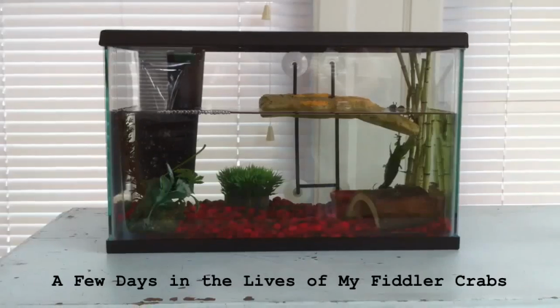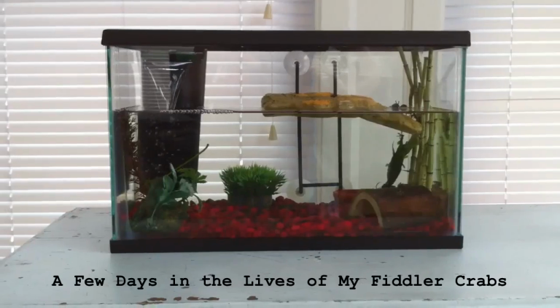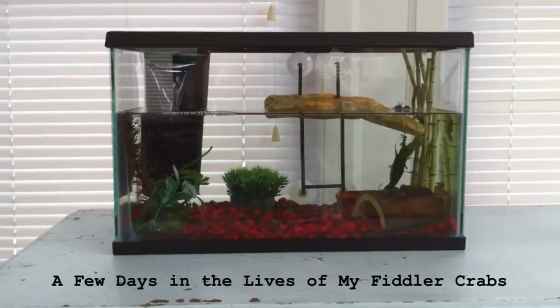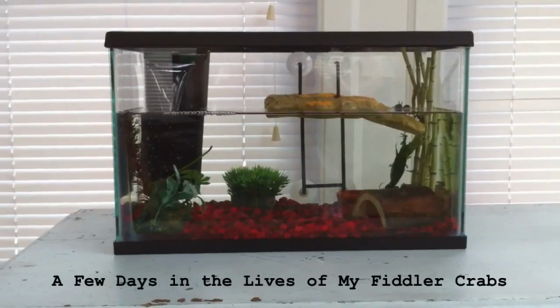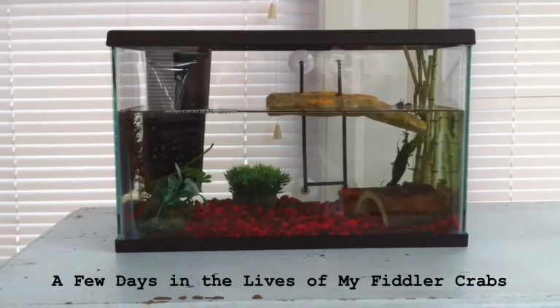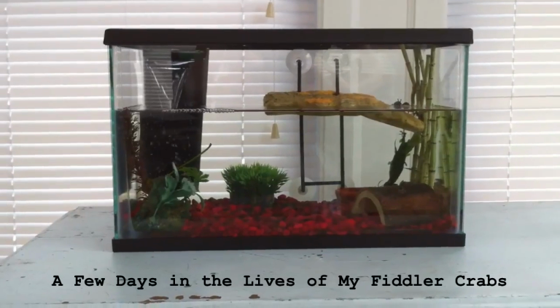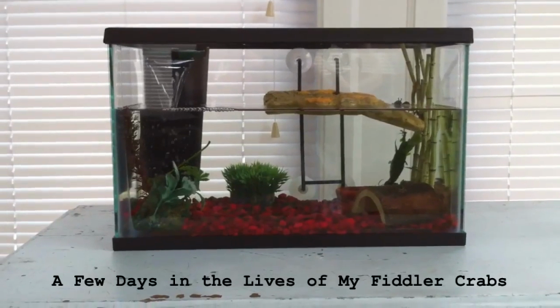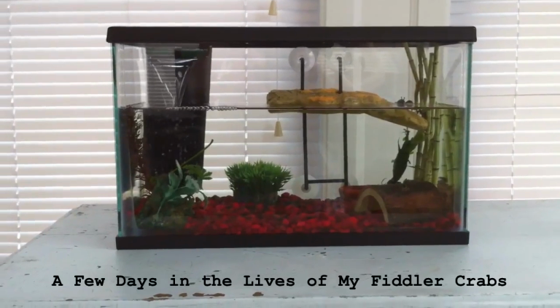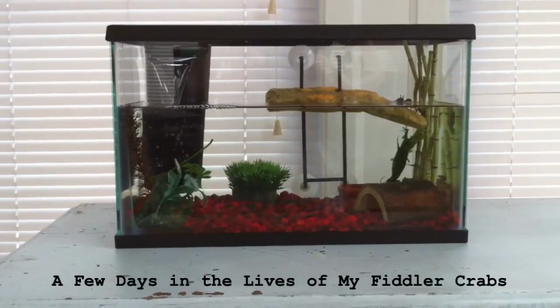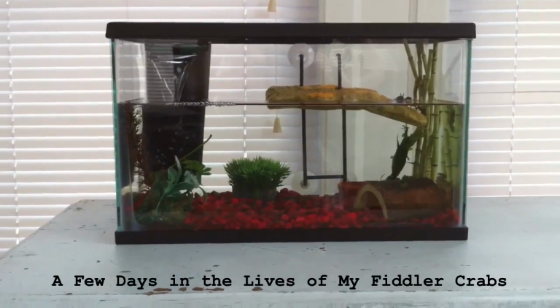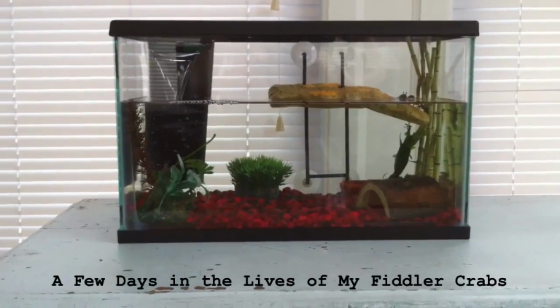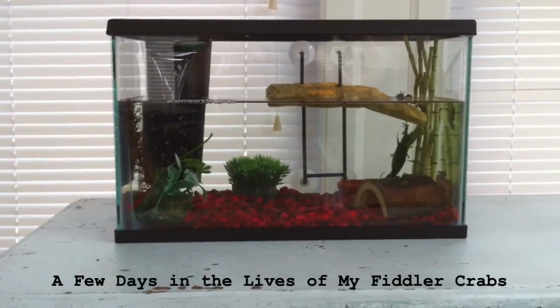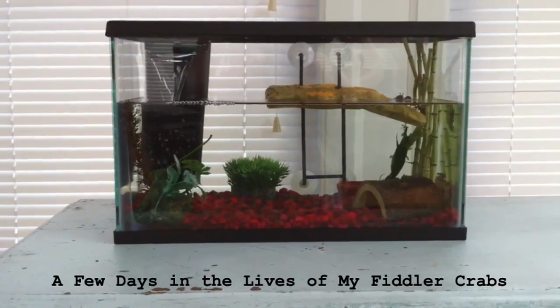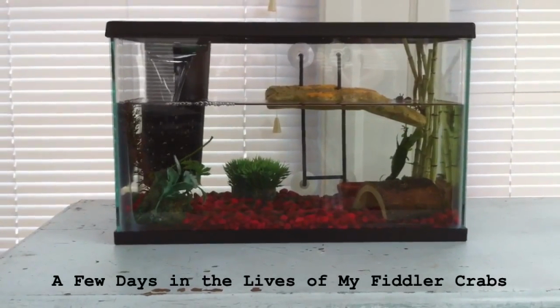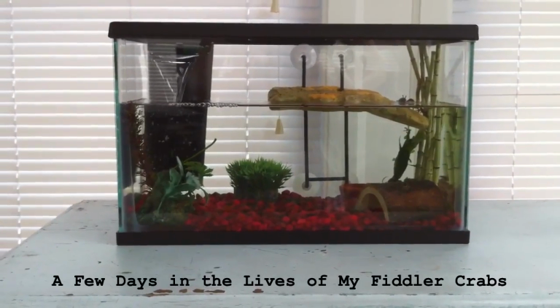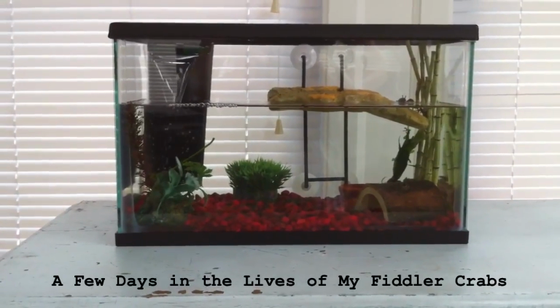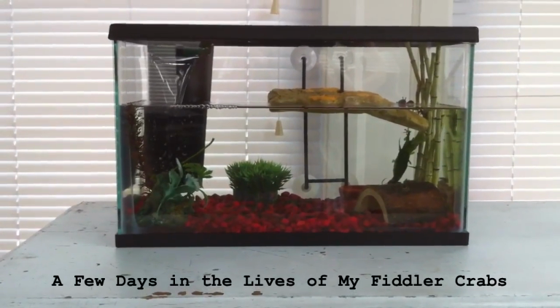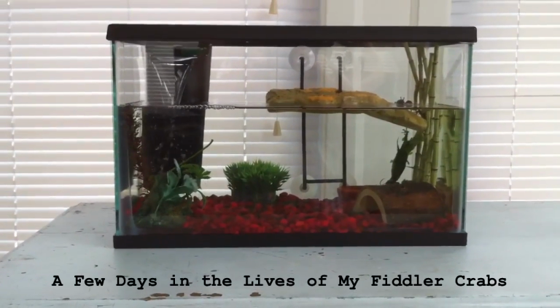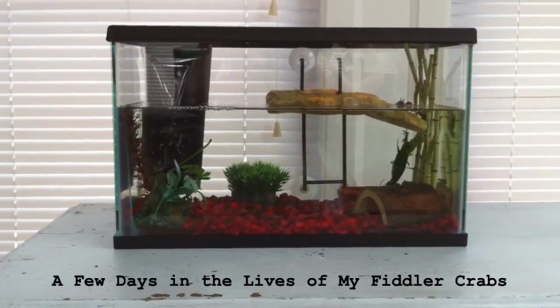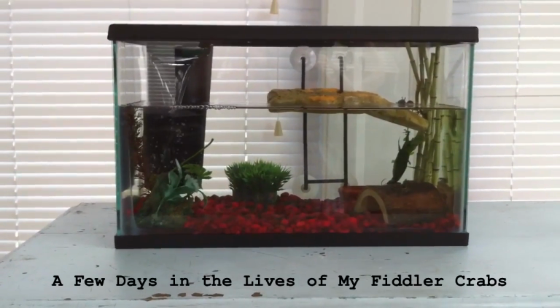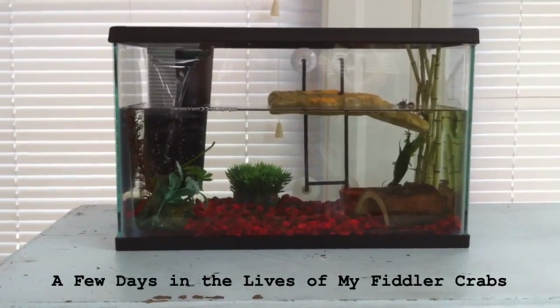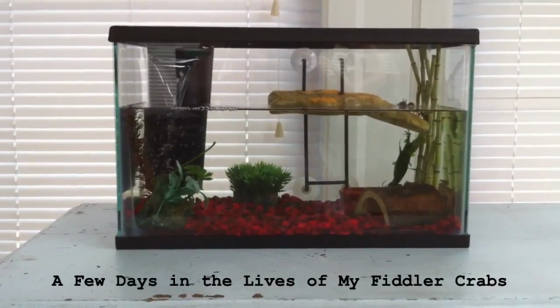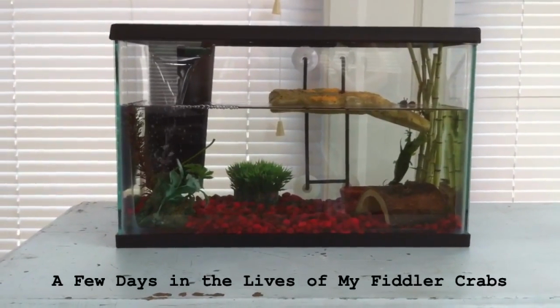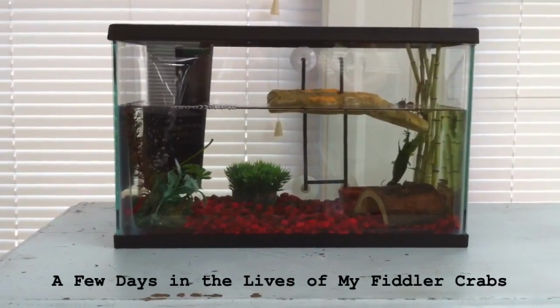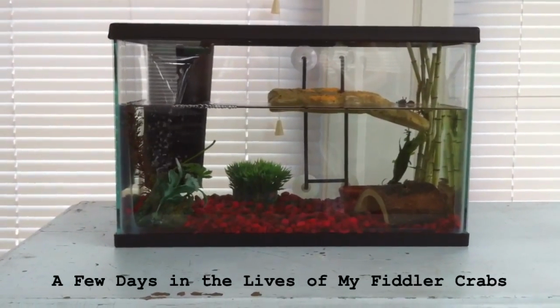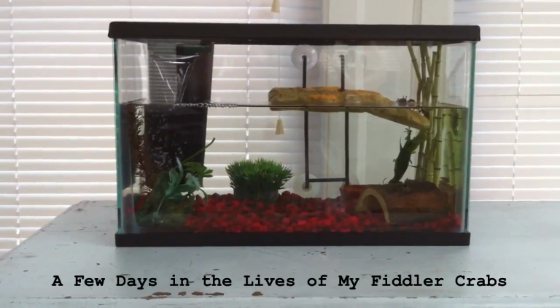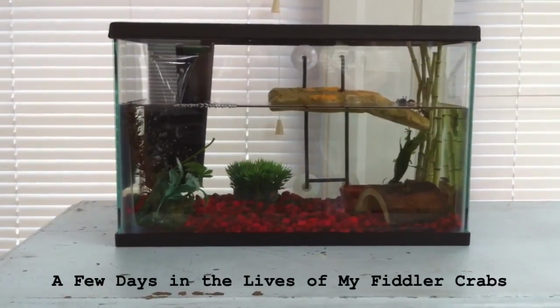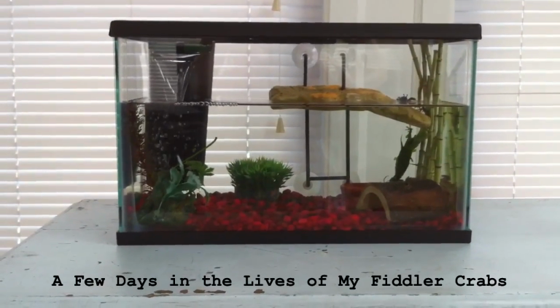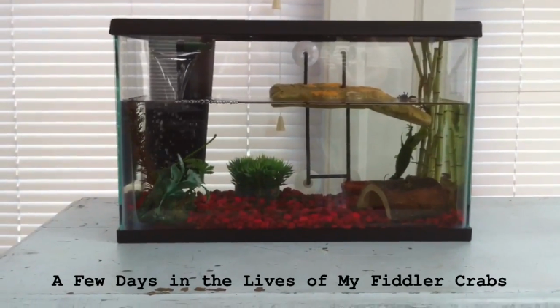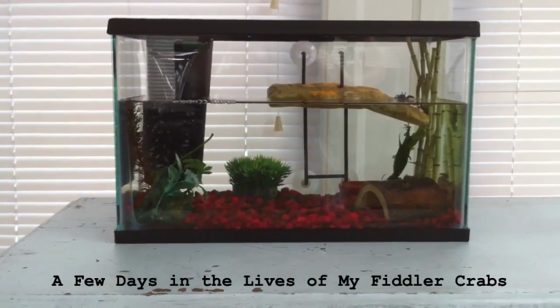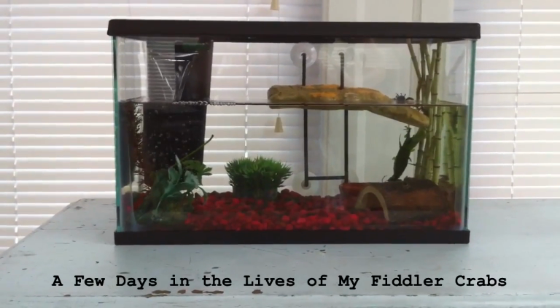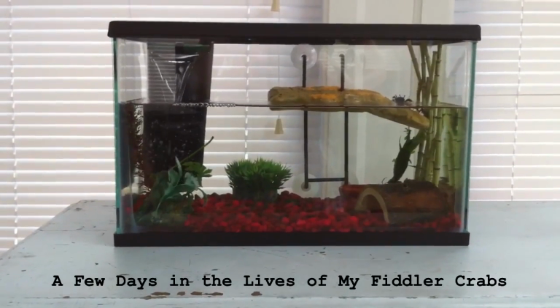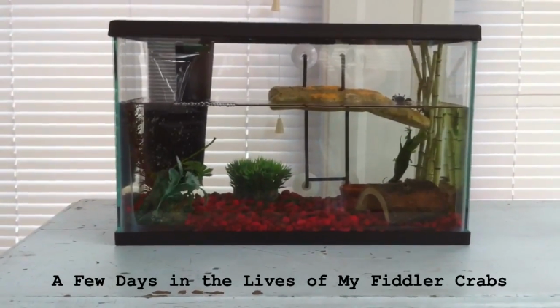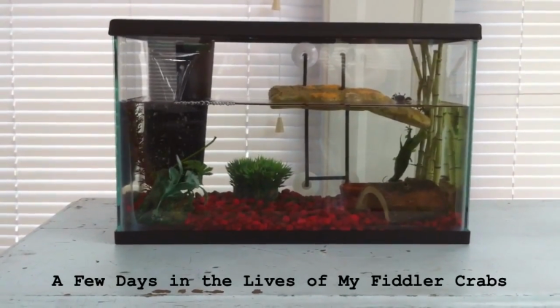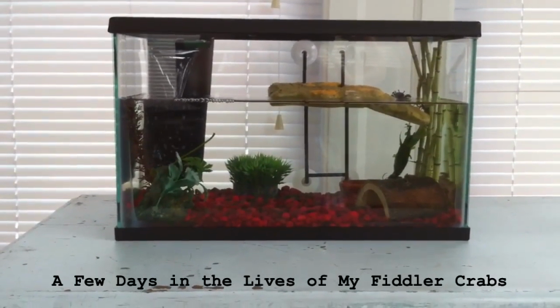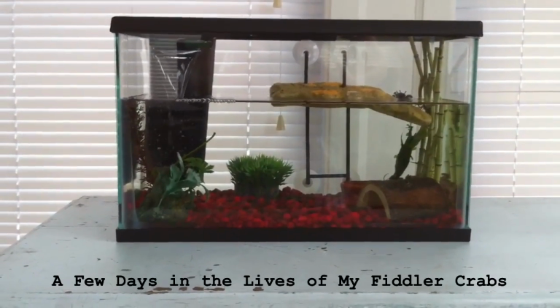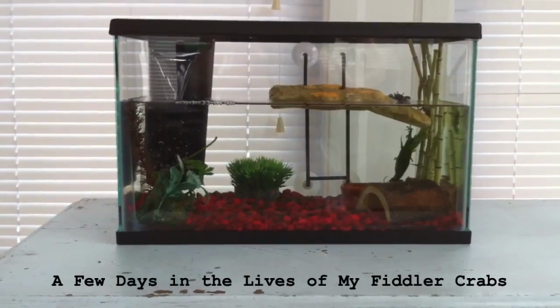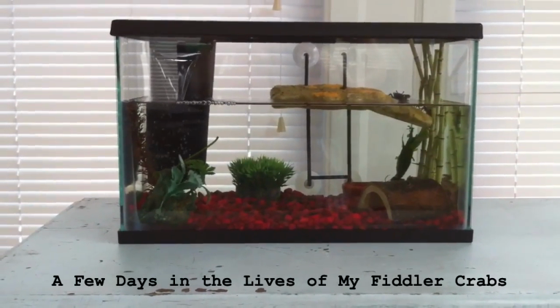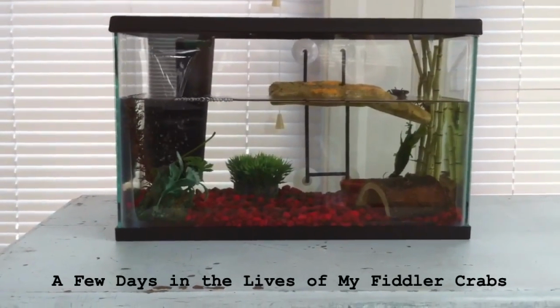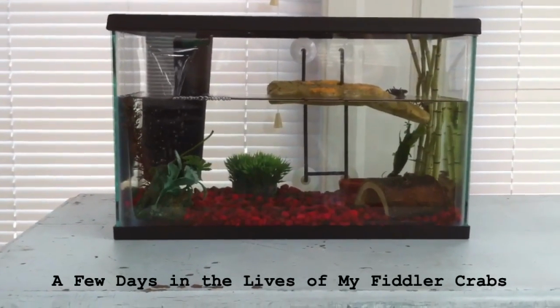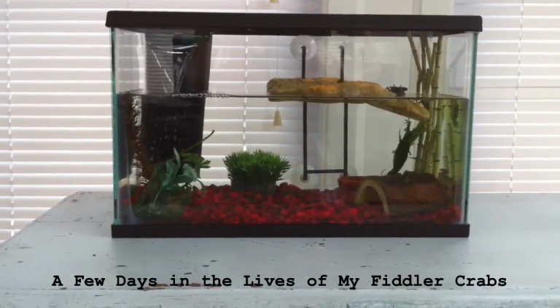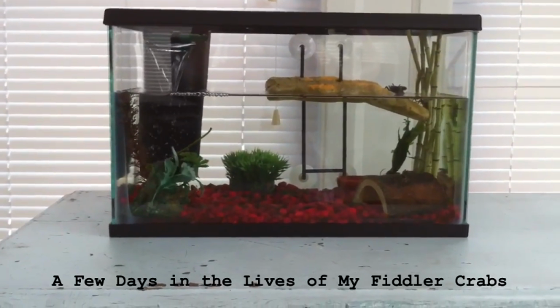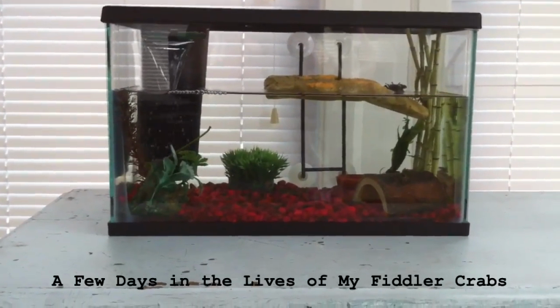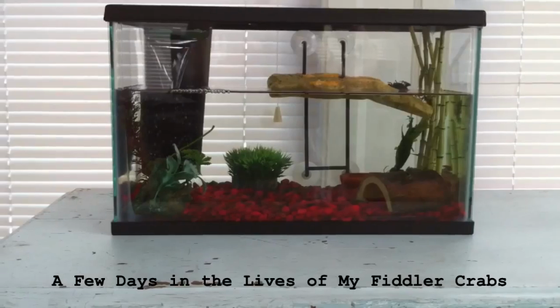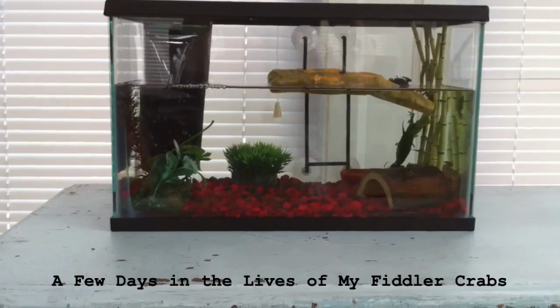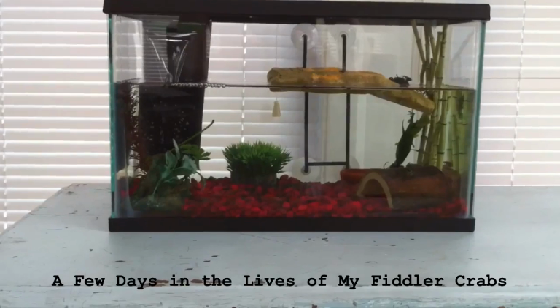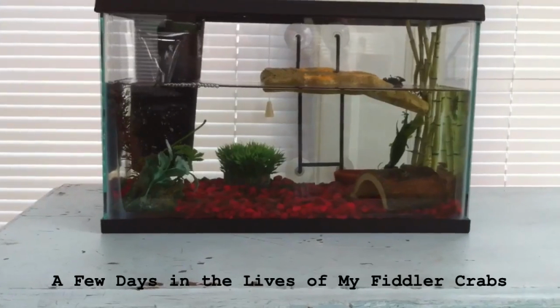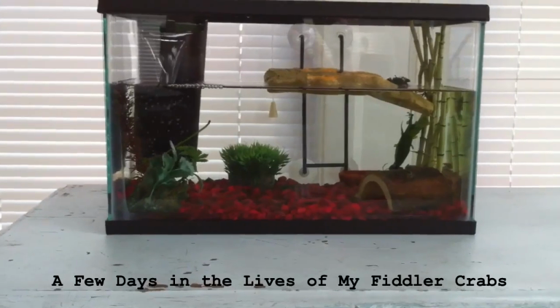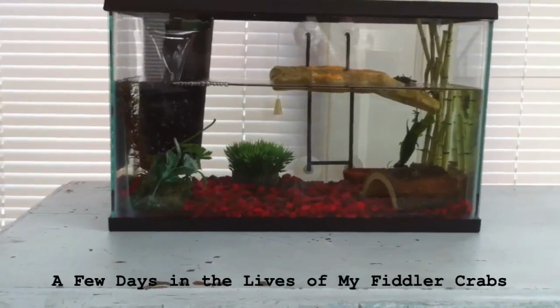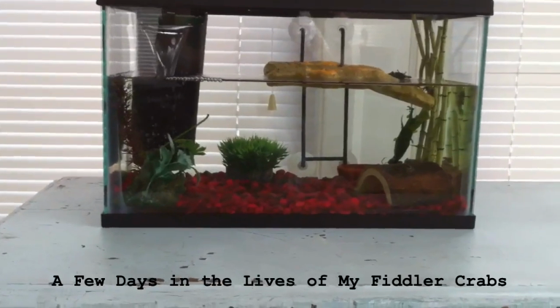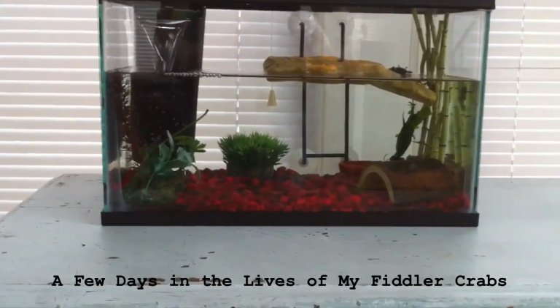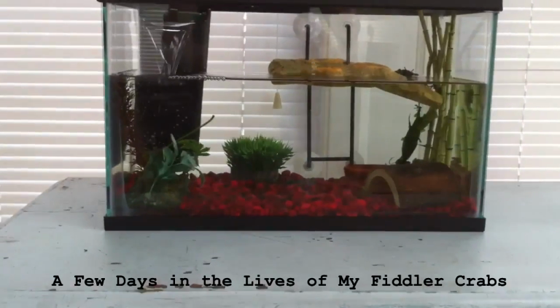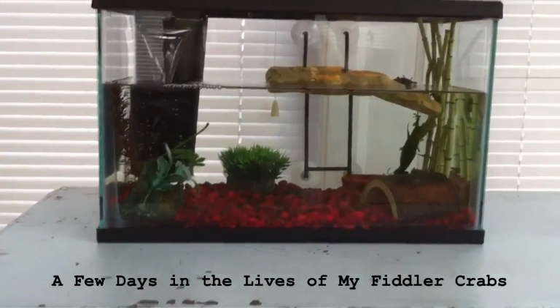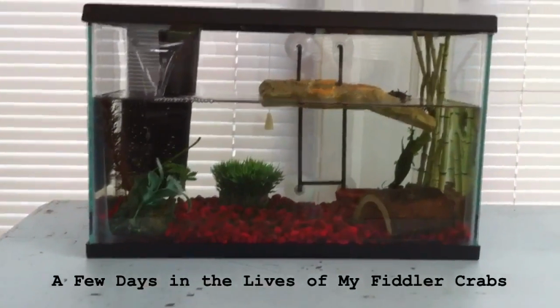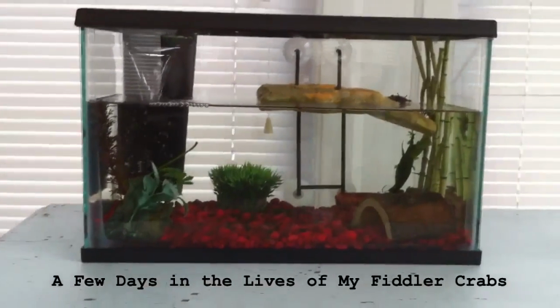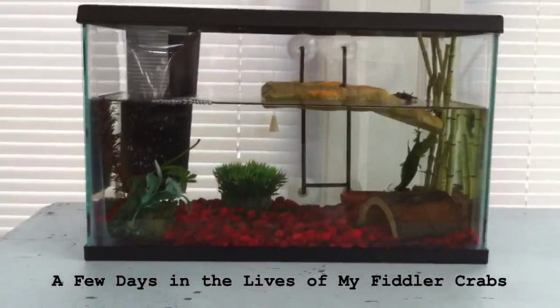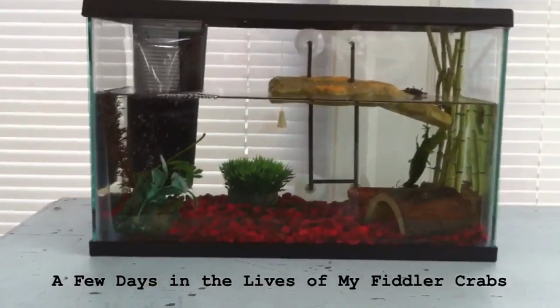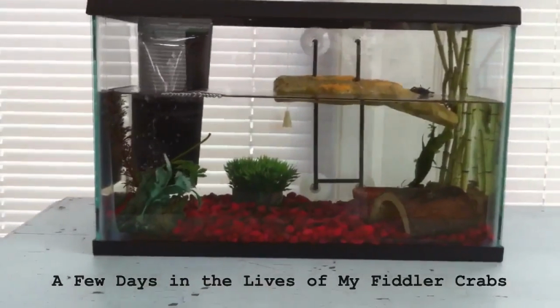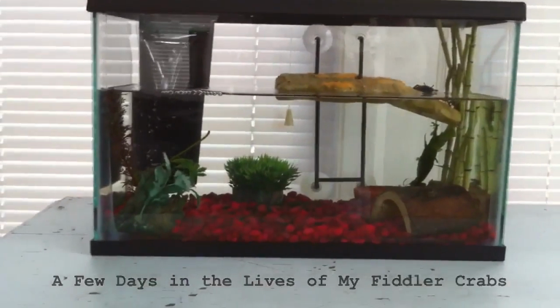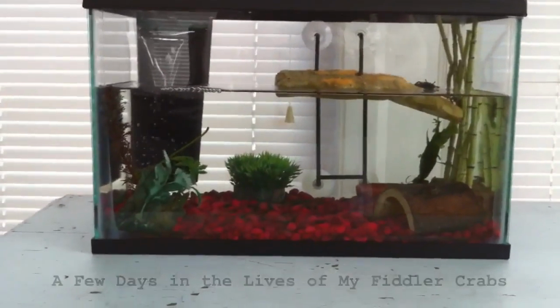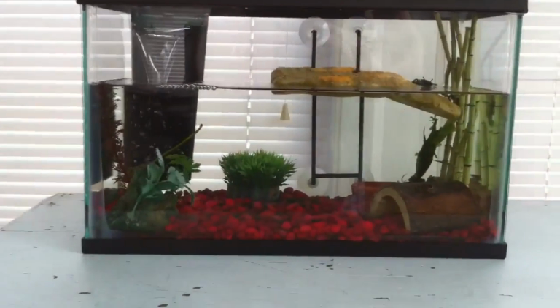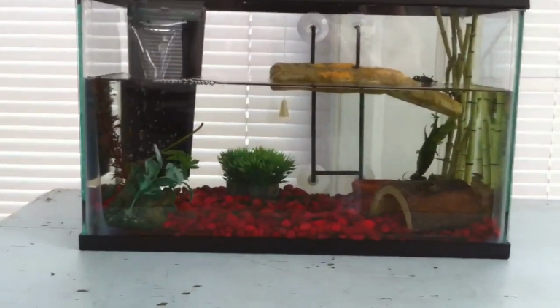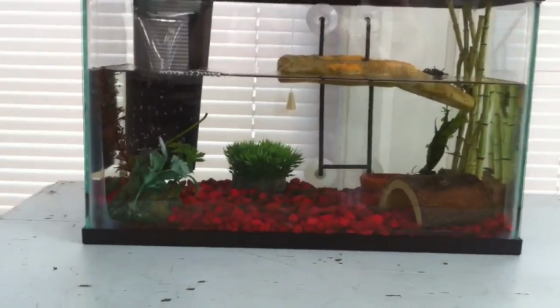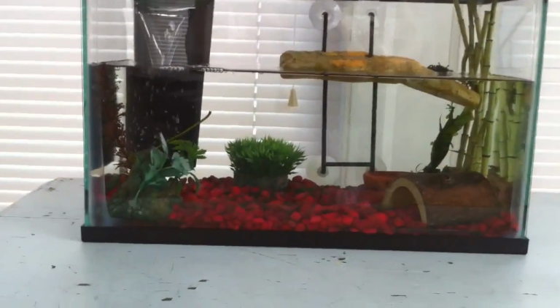Hello, this is my fiddler crab tank, and we're going to see what my little critters are up to.